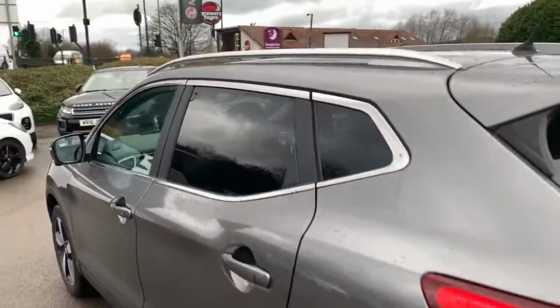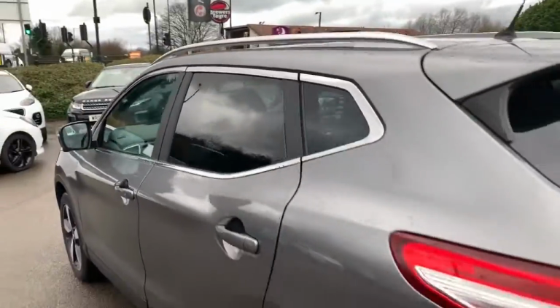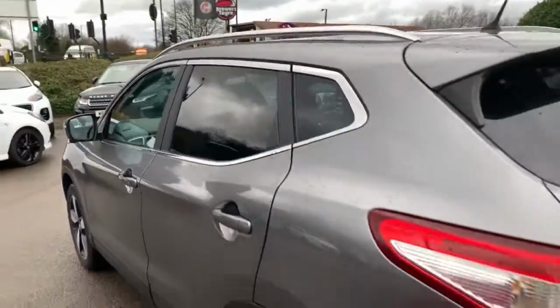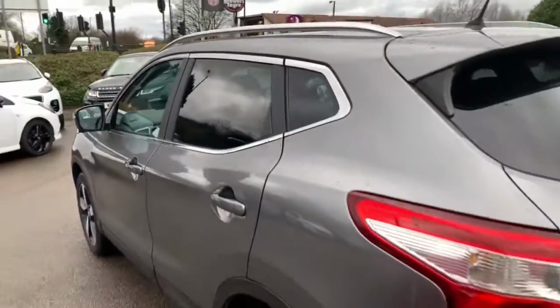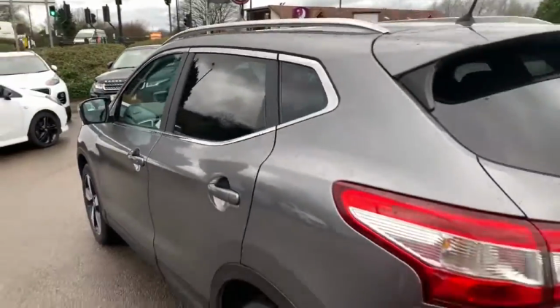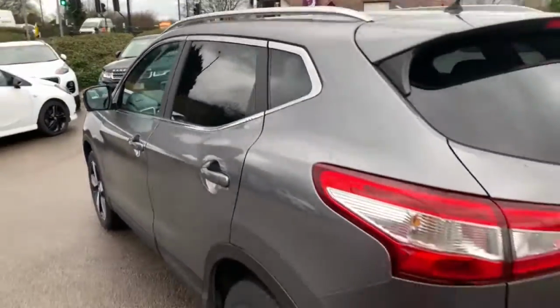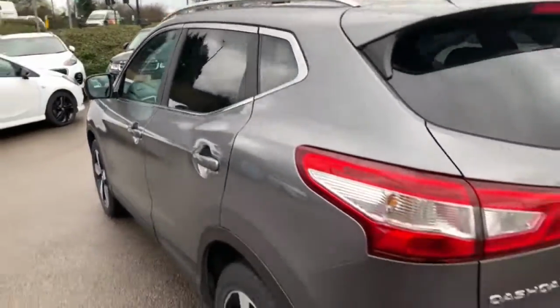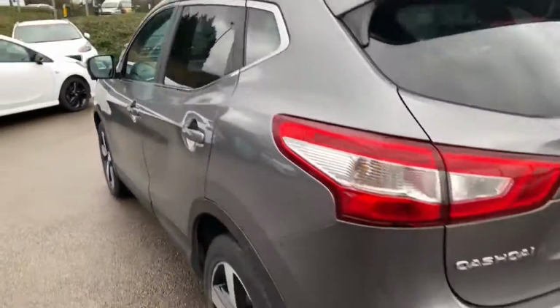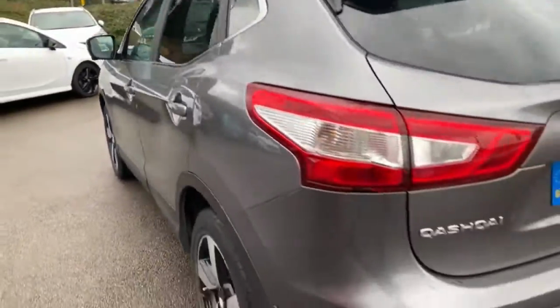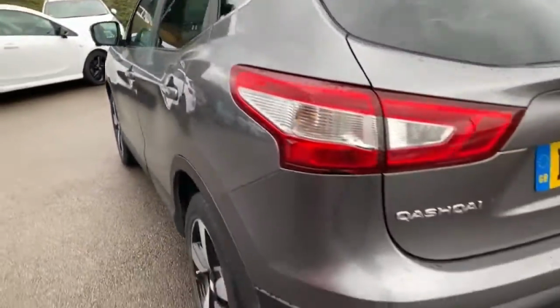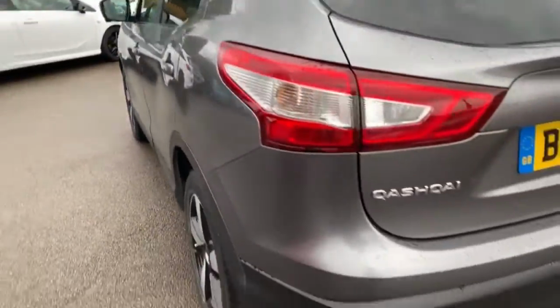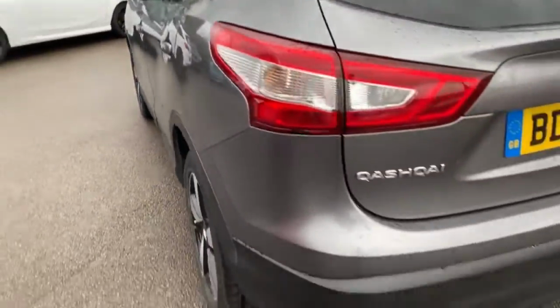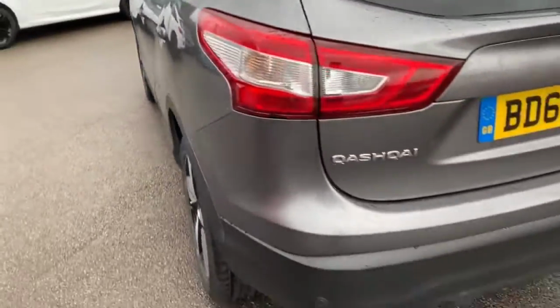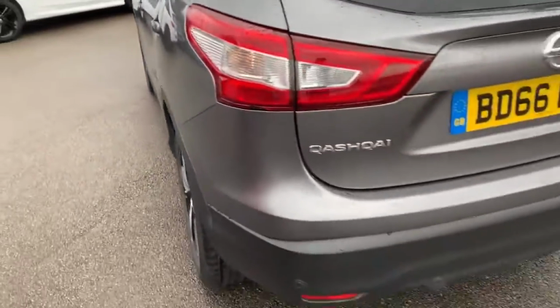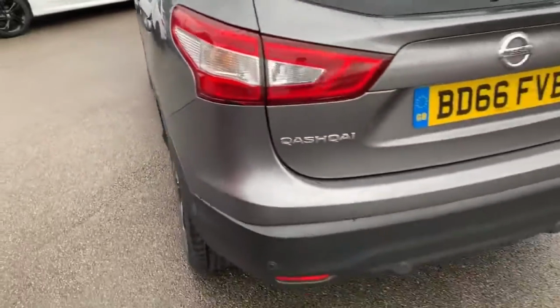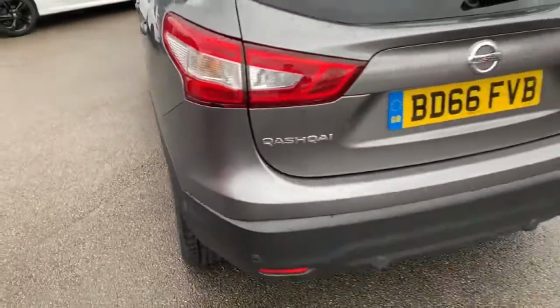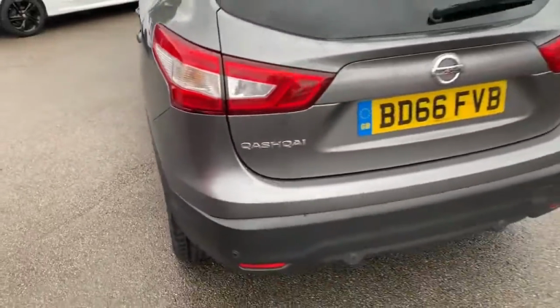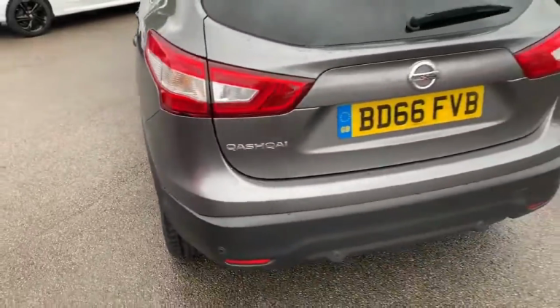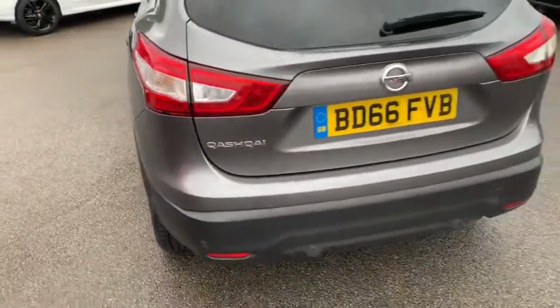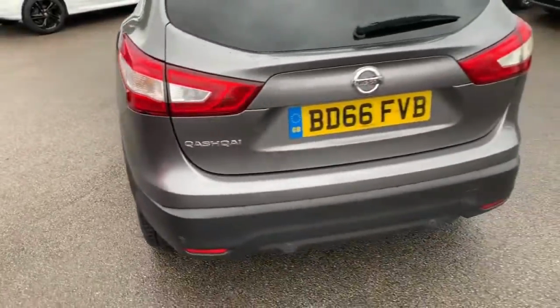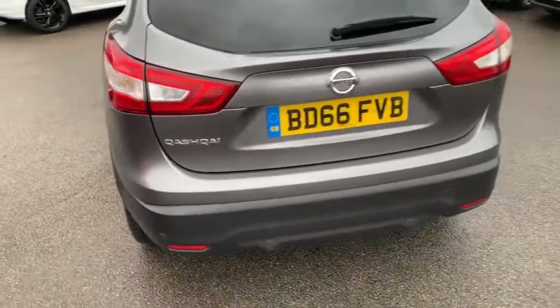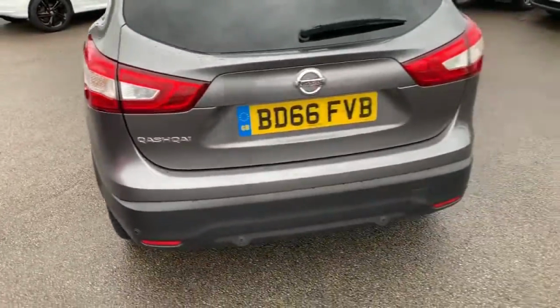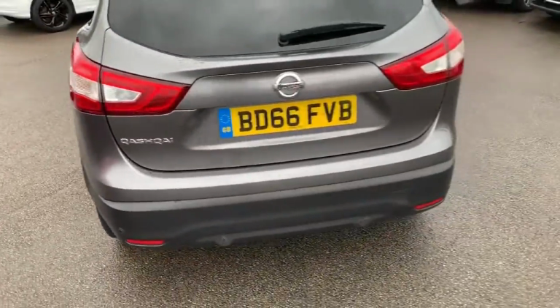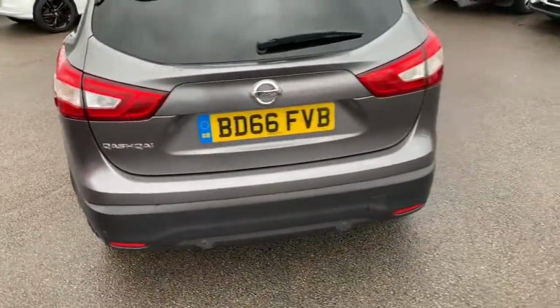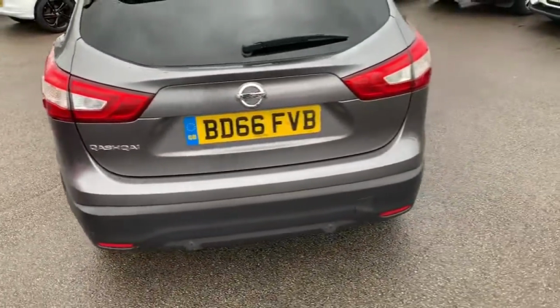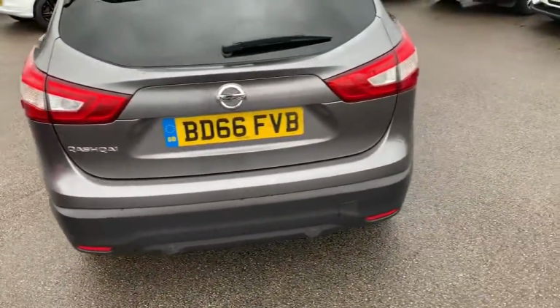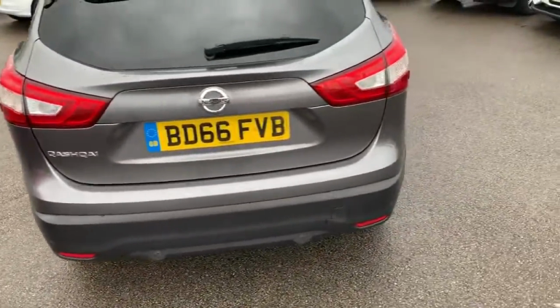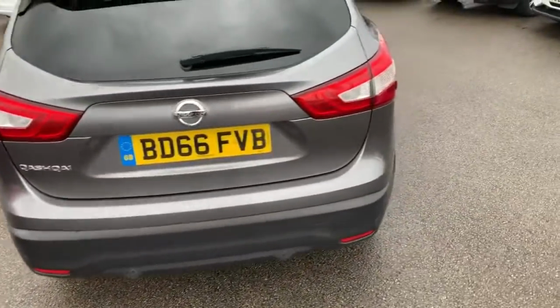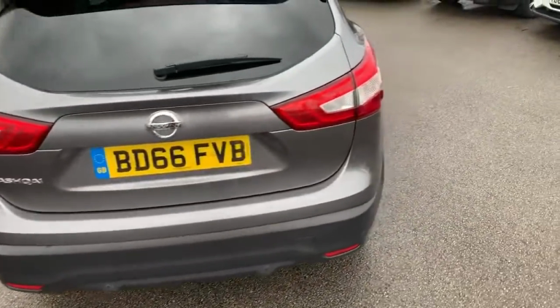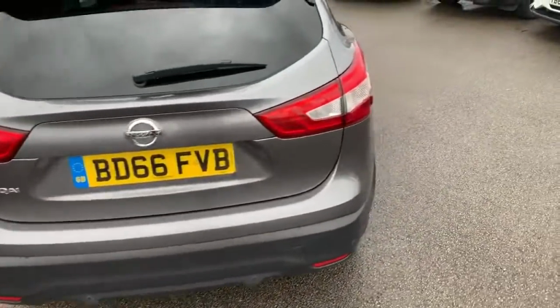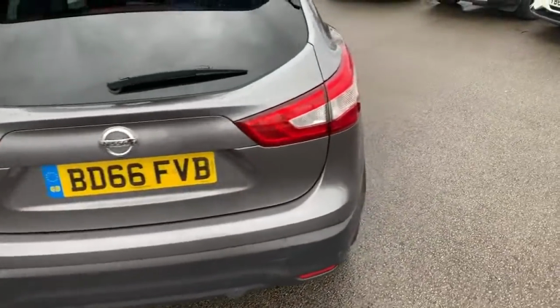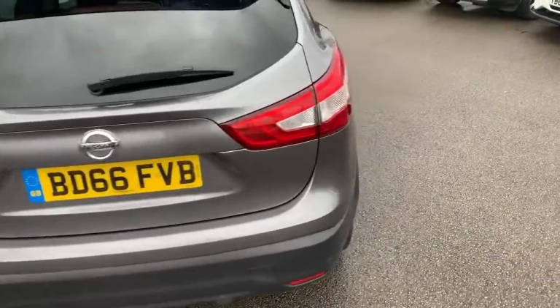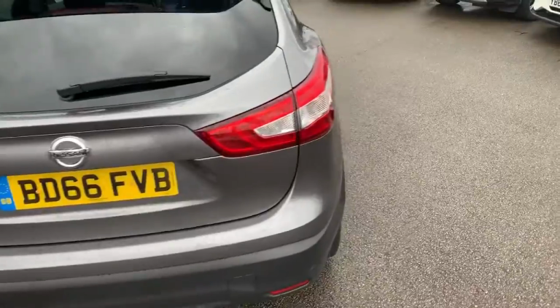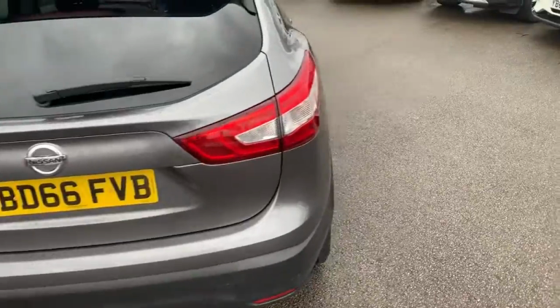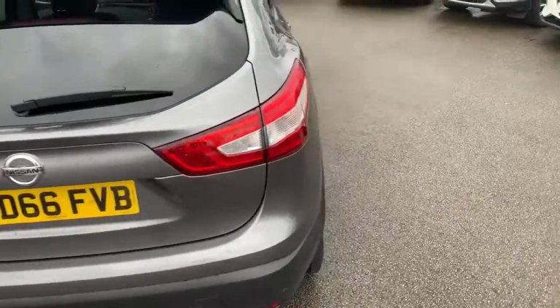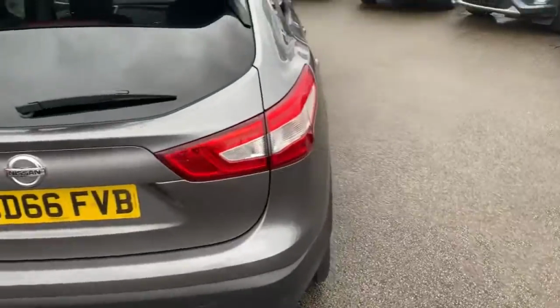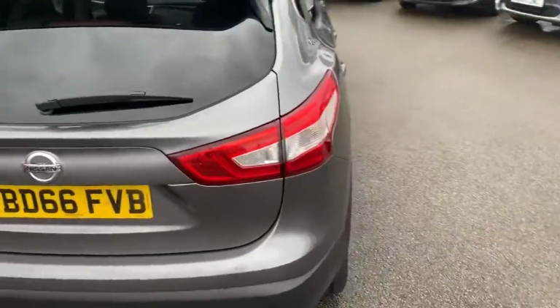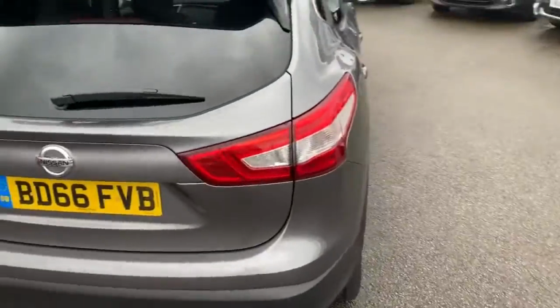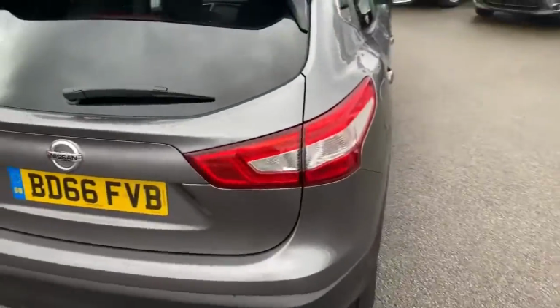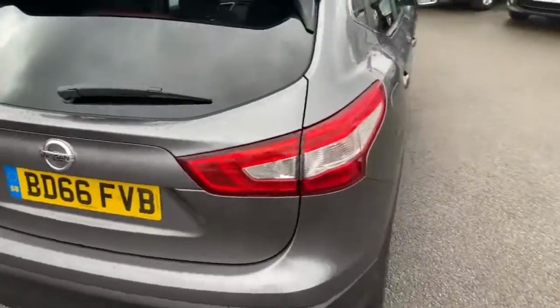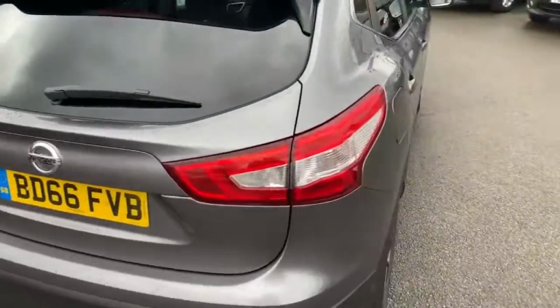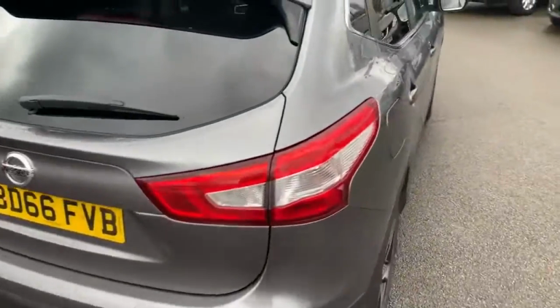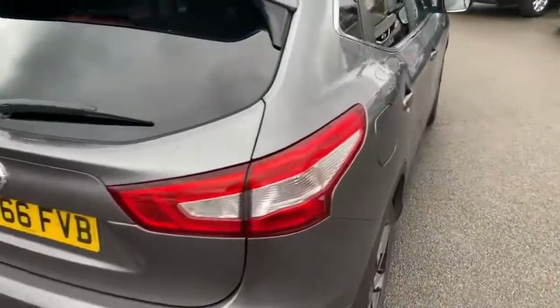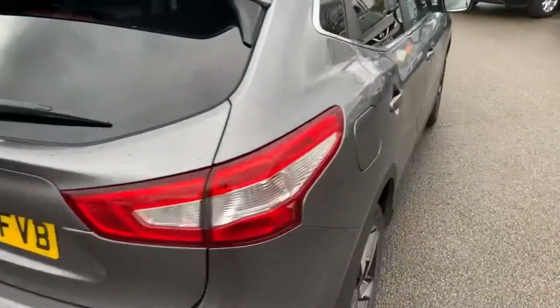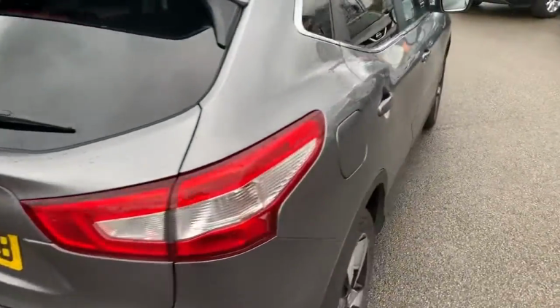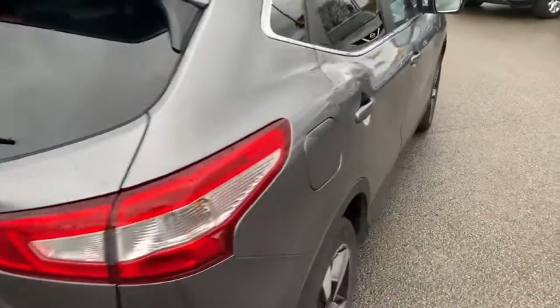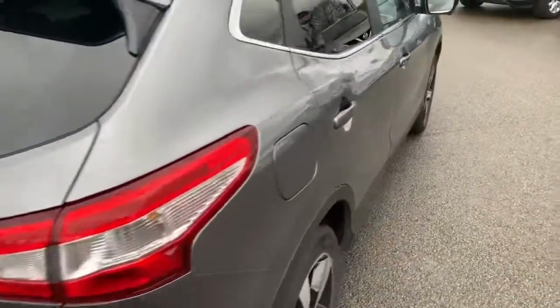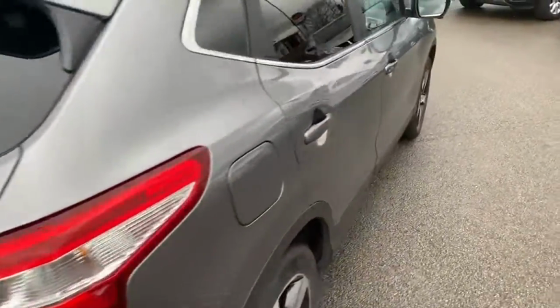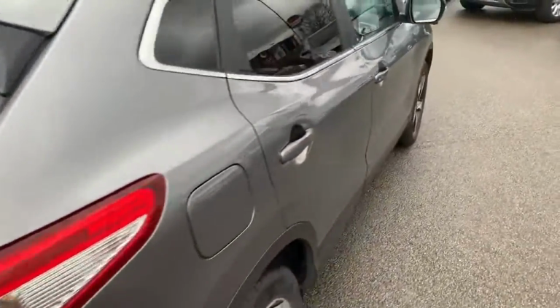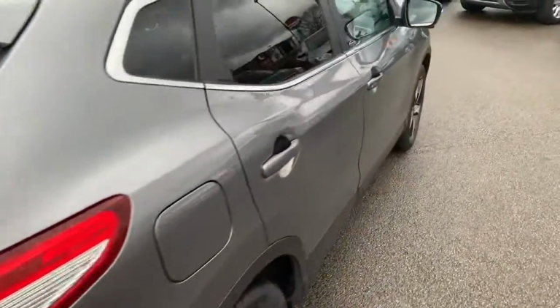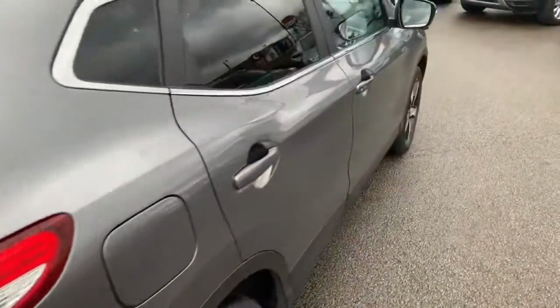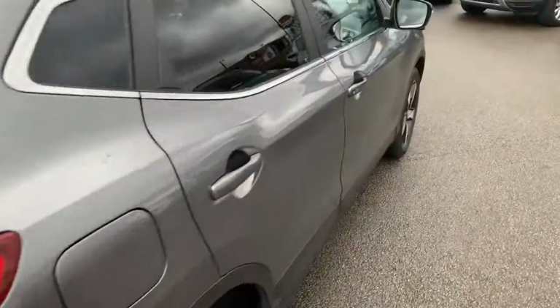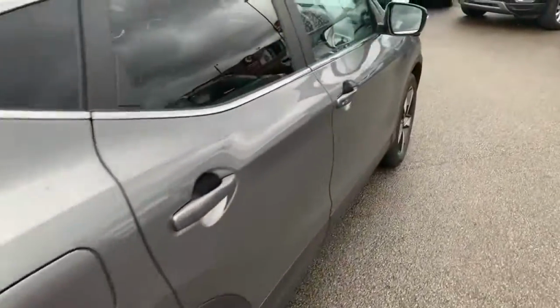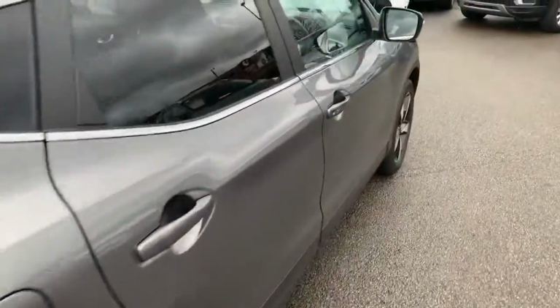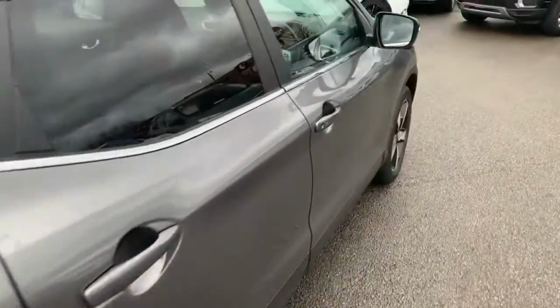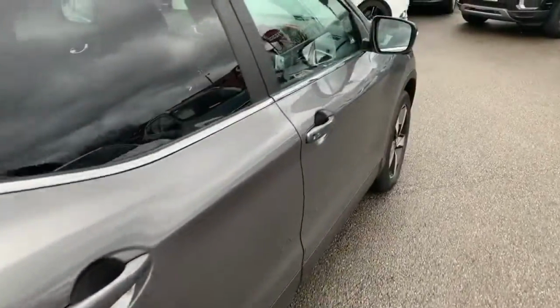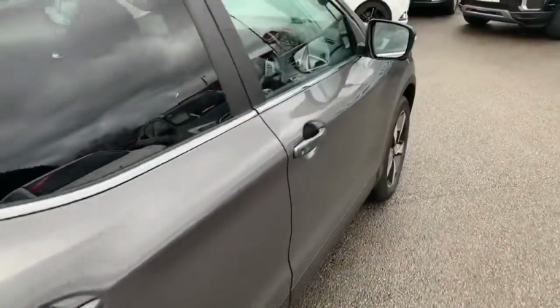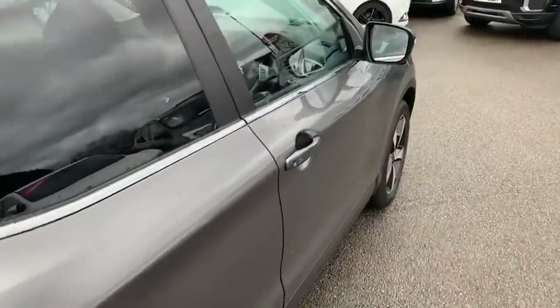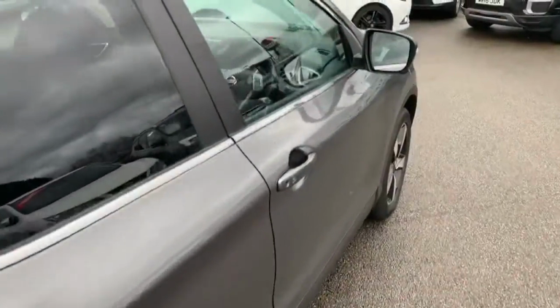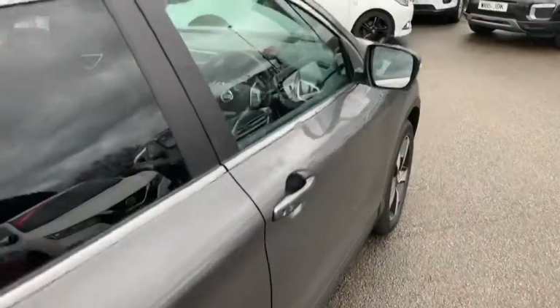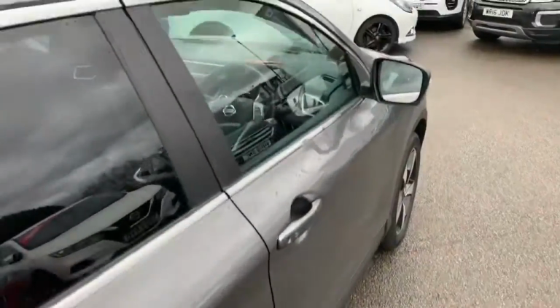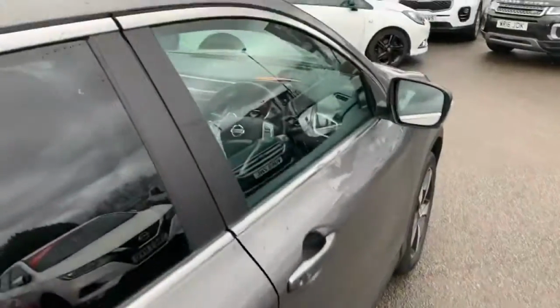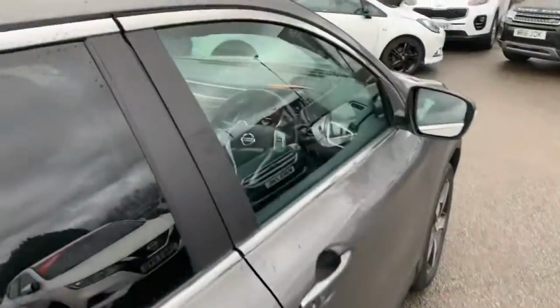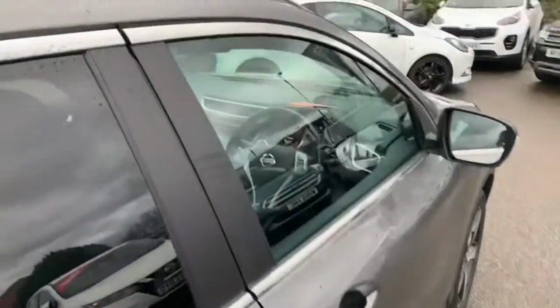Heading around to the rear, we've got rear fog lights, rear parking sensors and a rear parking camera. We'll show you all the cameras on the inside as we head on down to it now.